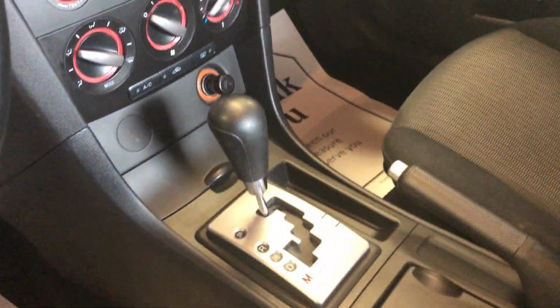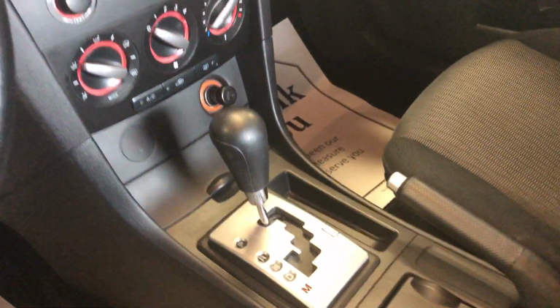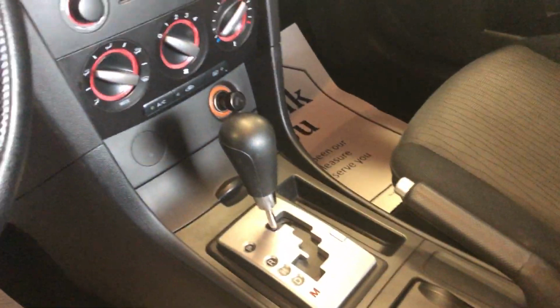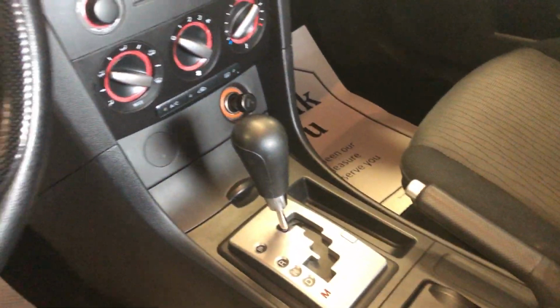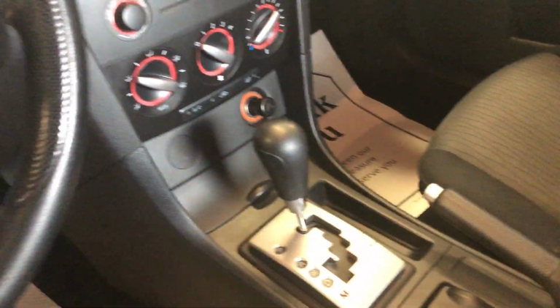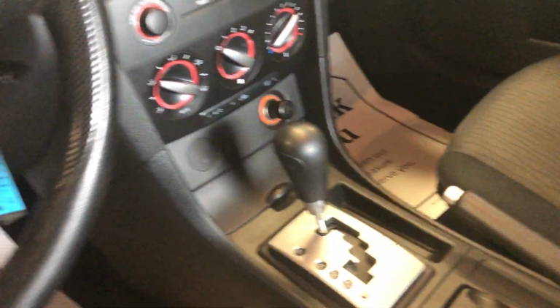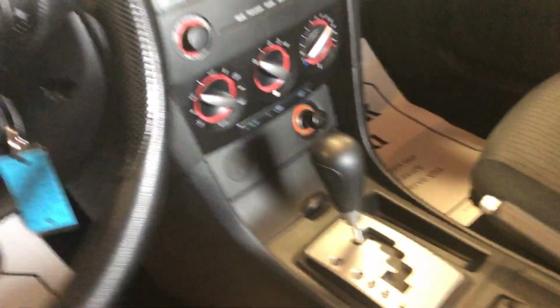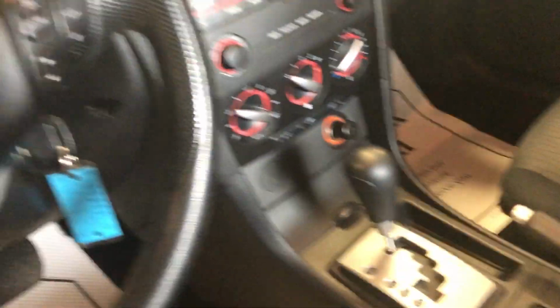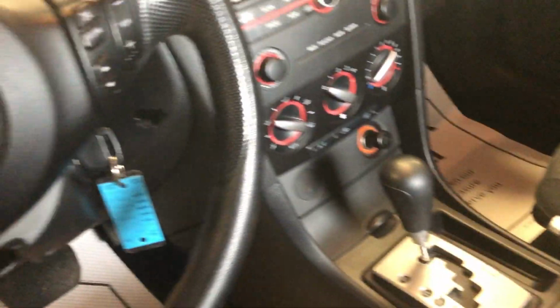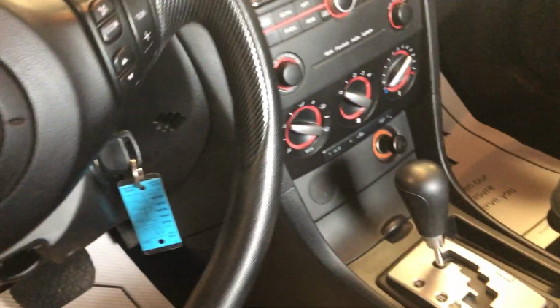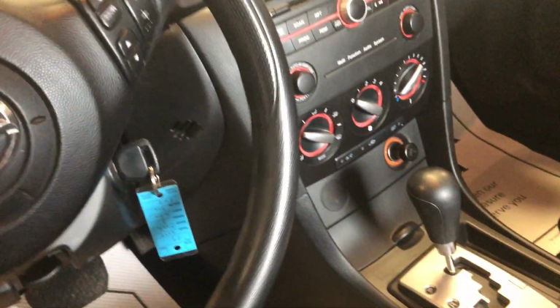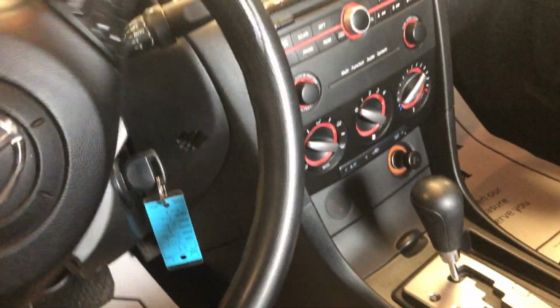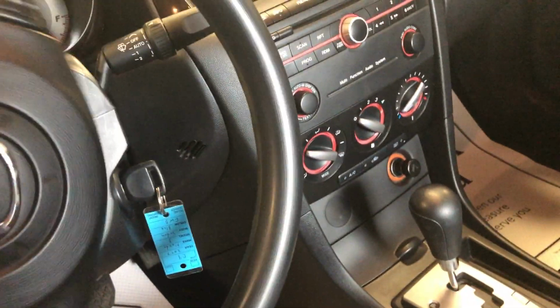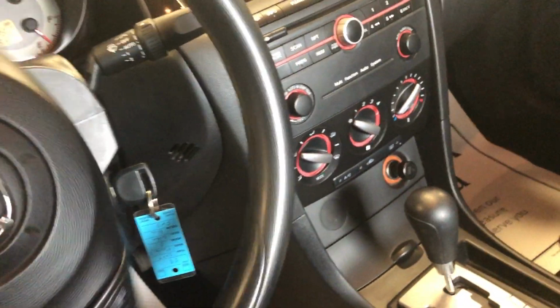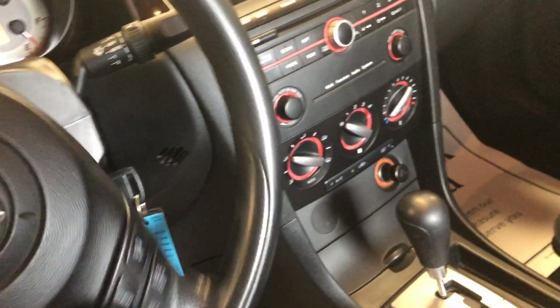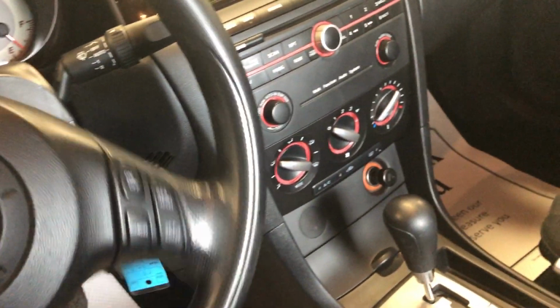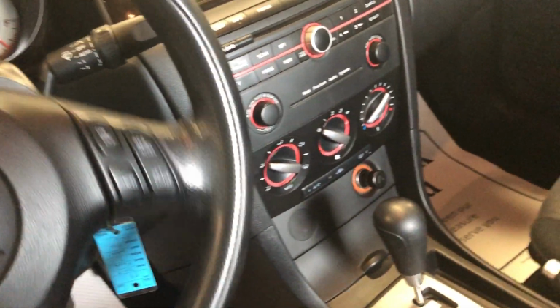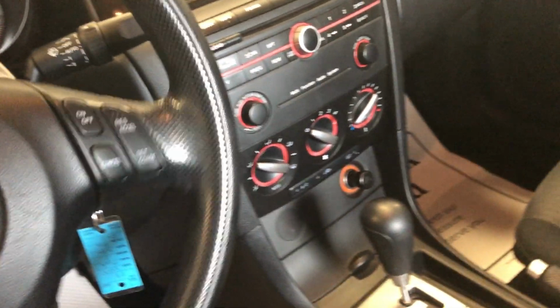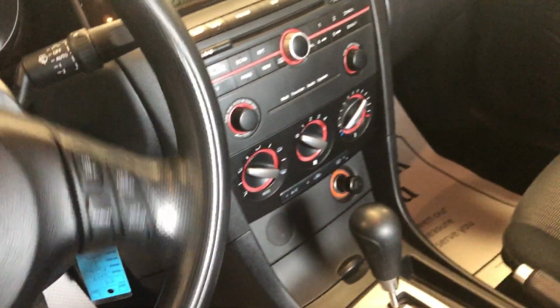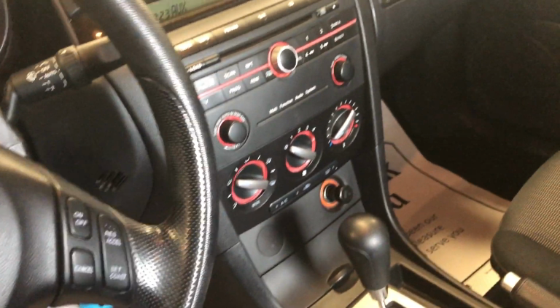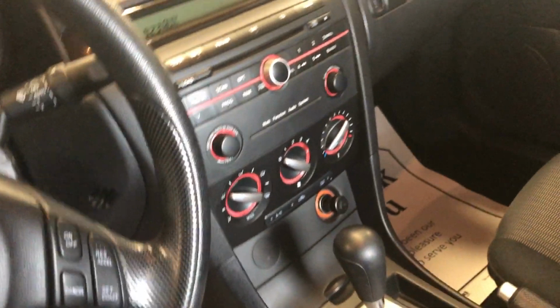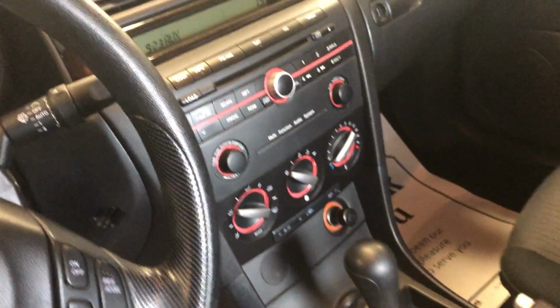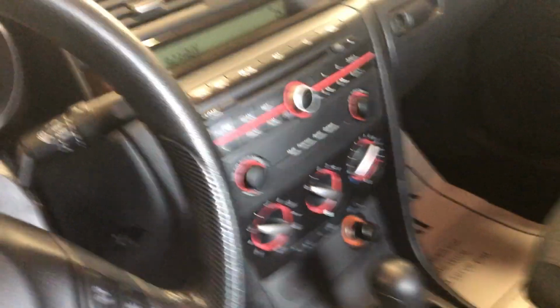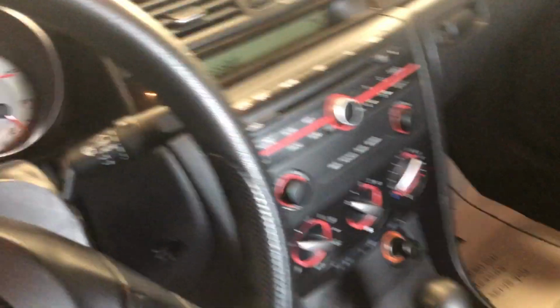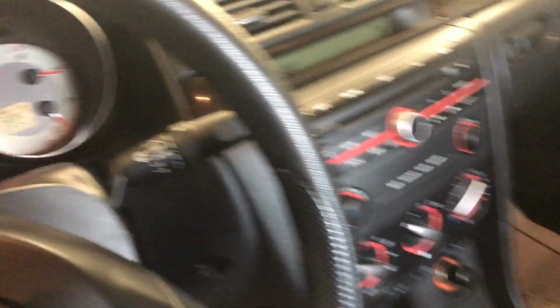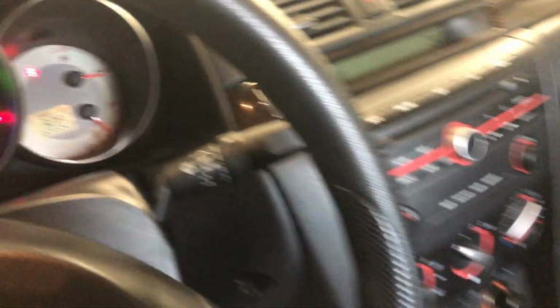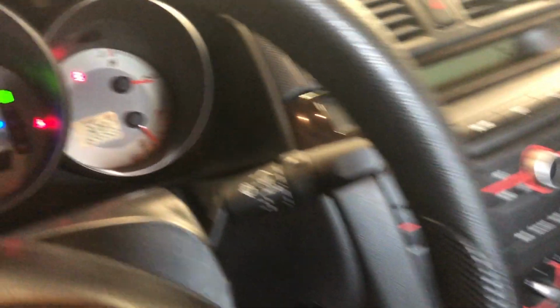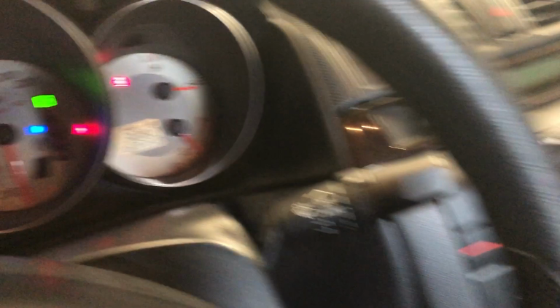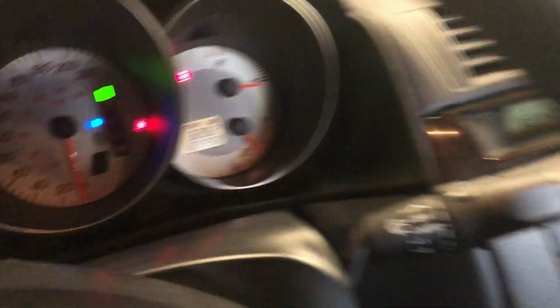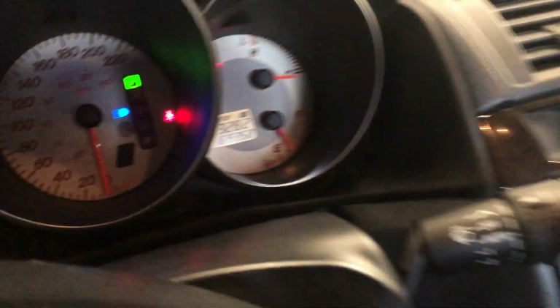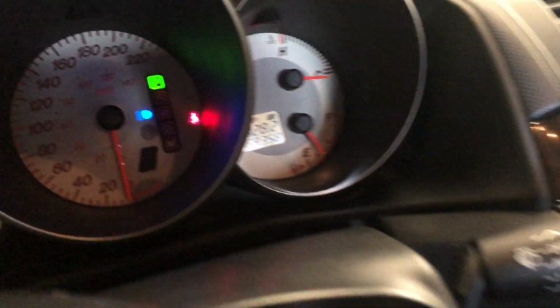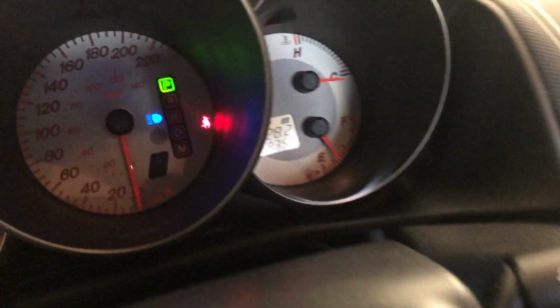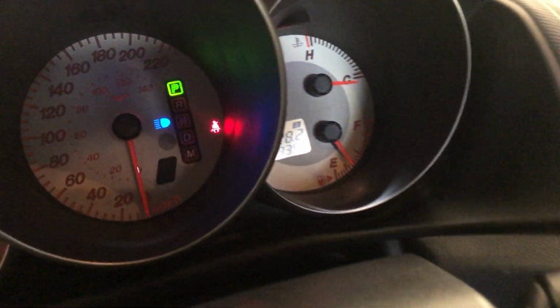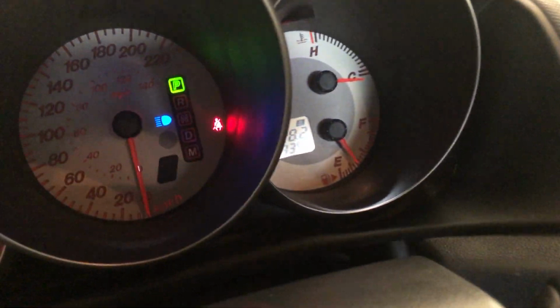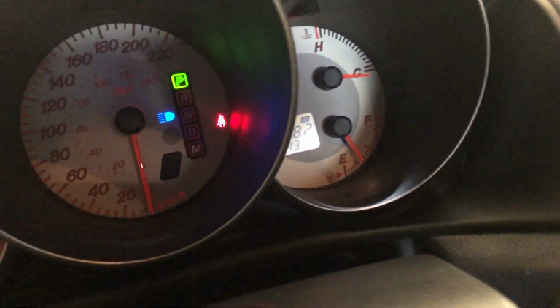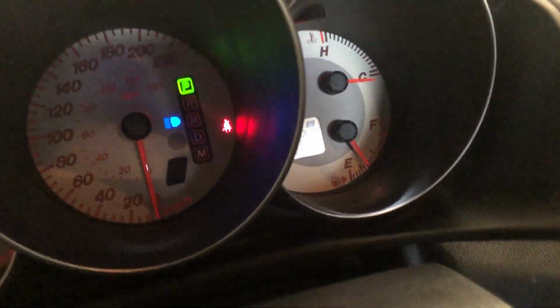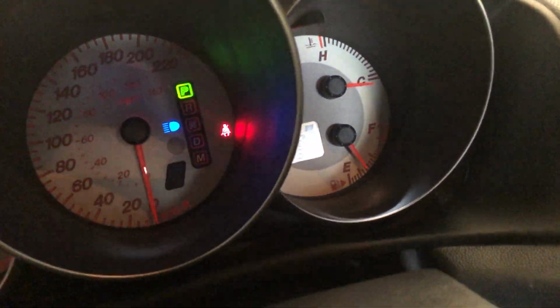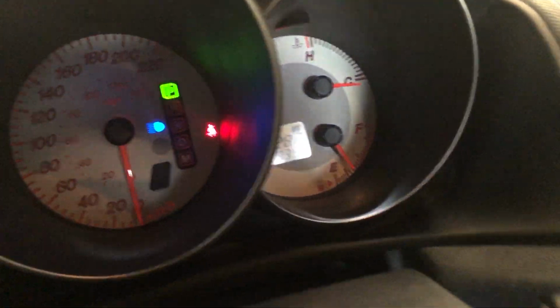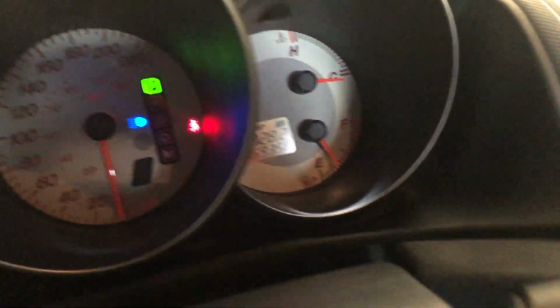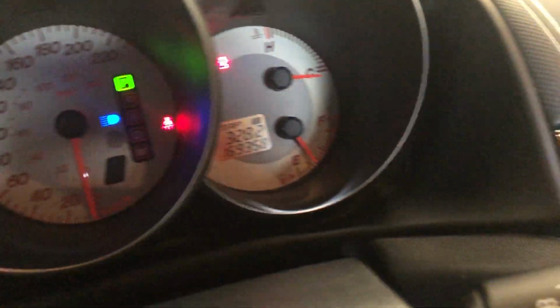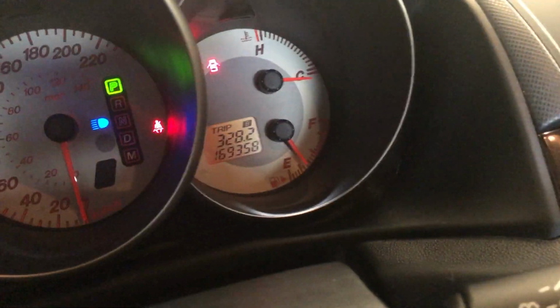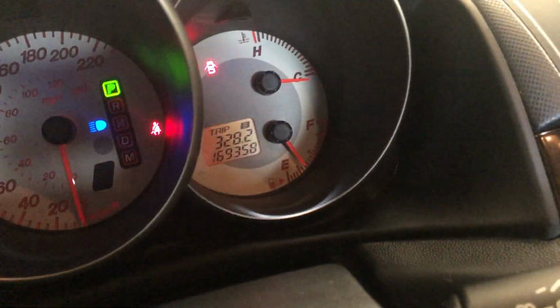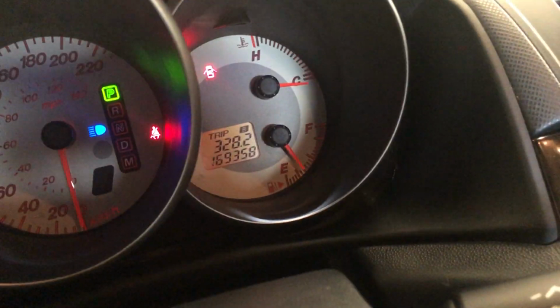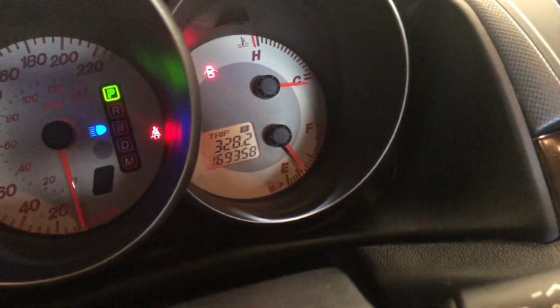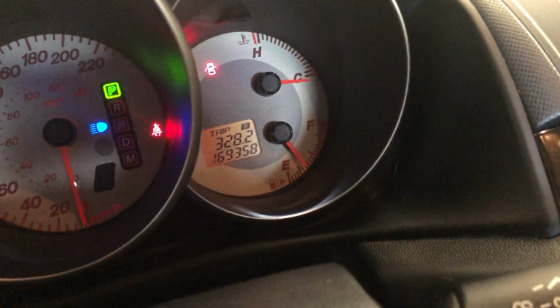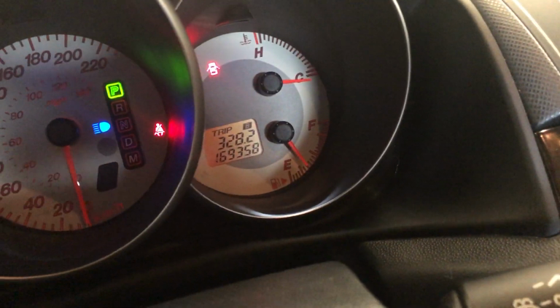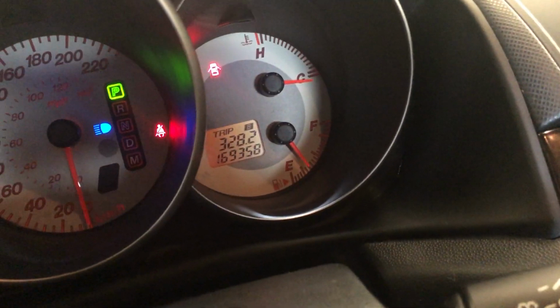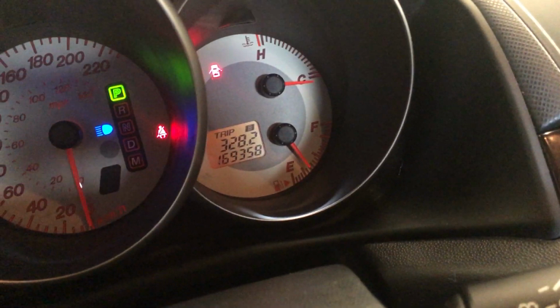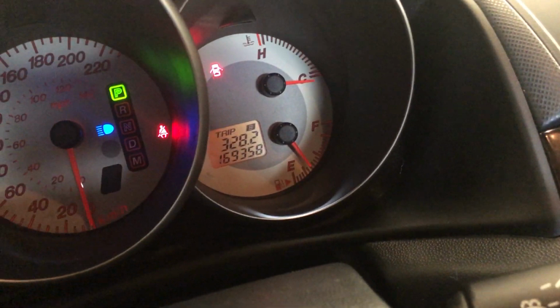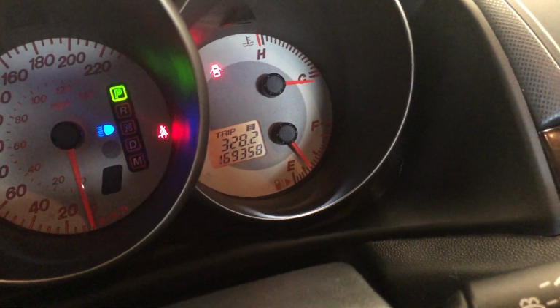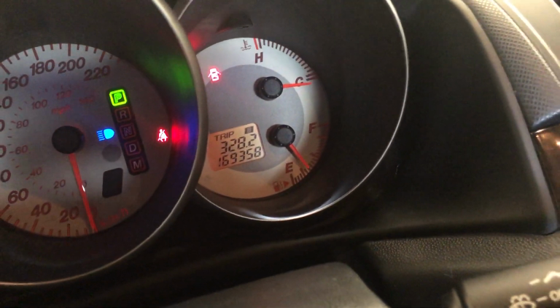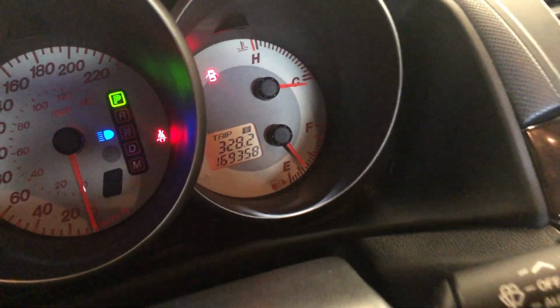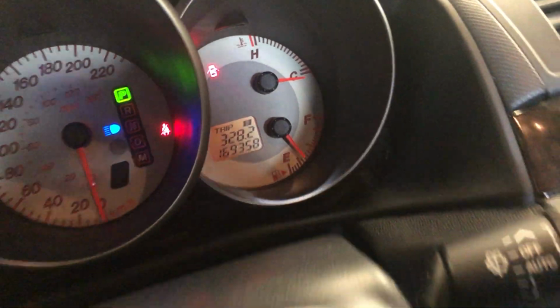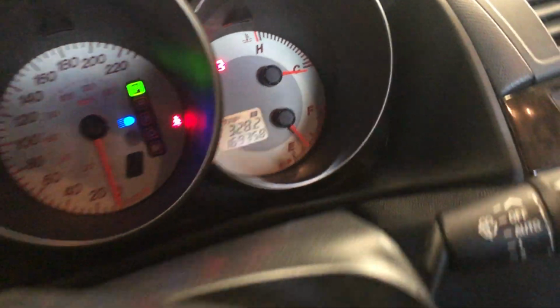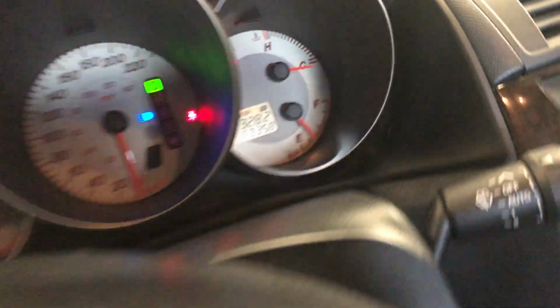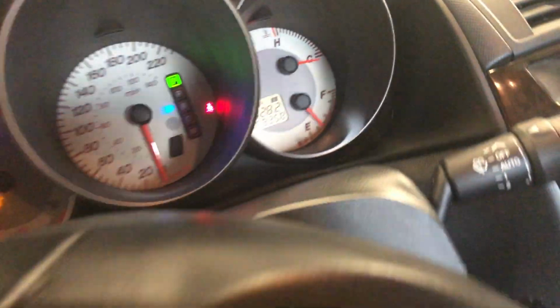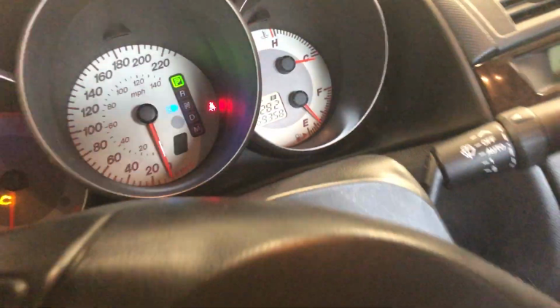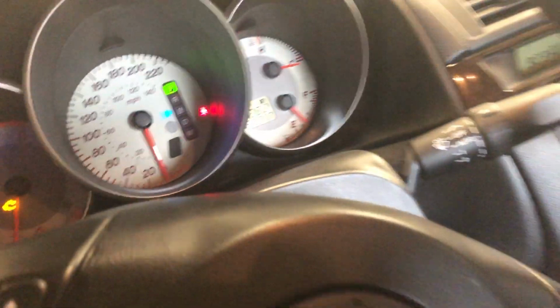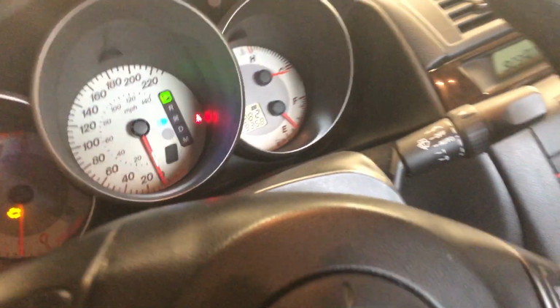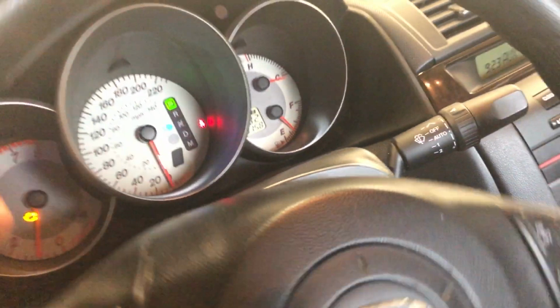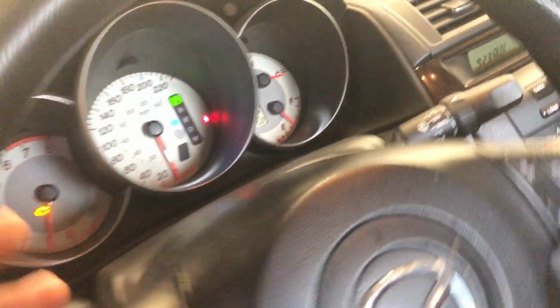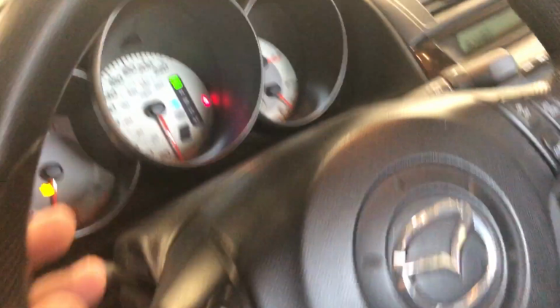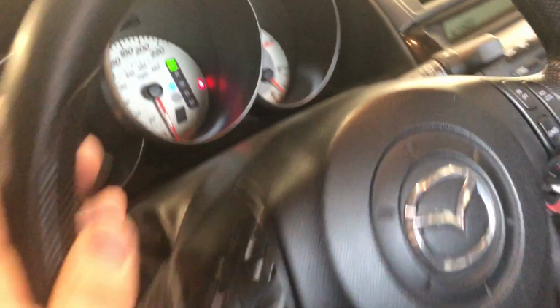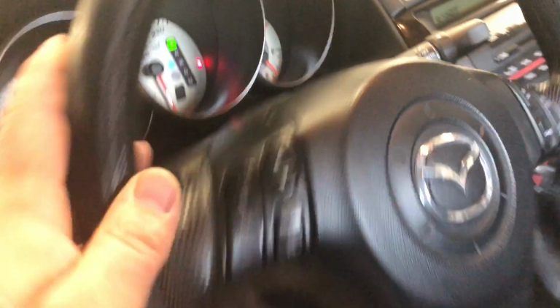It does have air, cruise, windows, and locks. It has 169,353 kilometers on it.